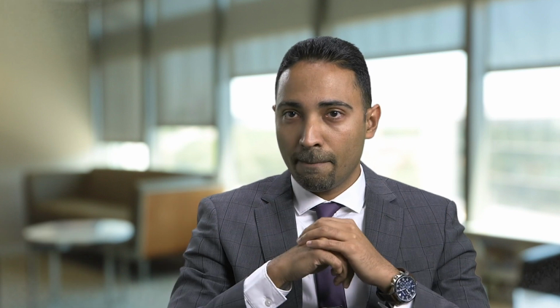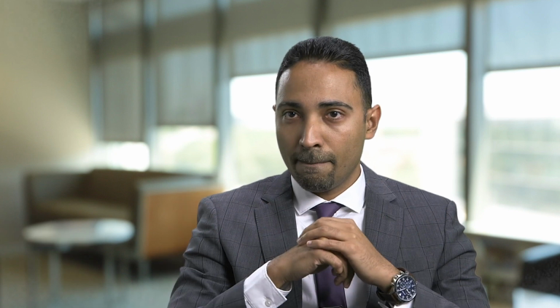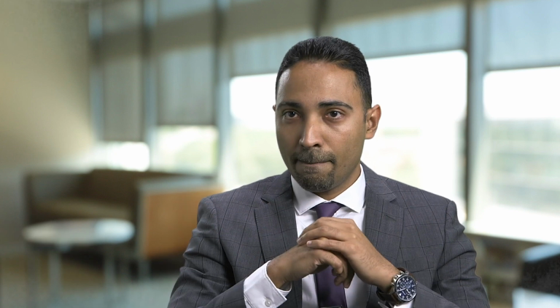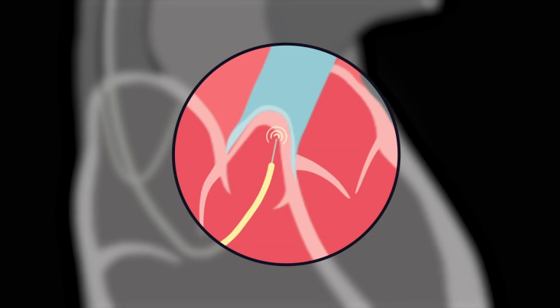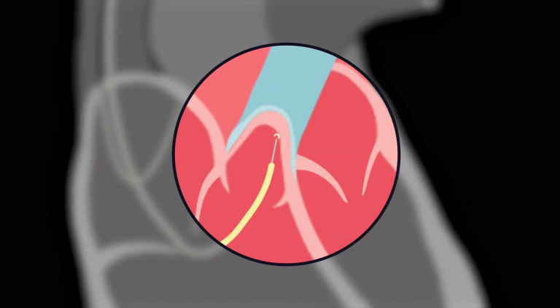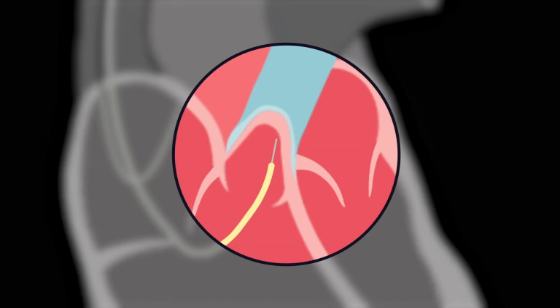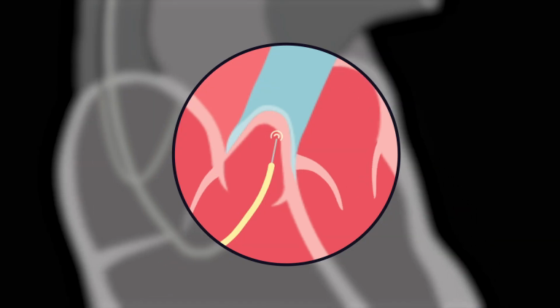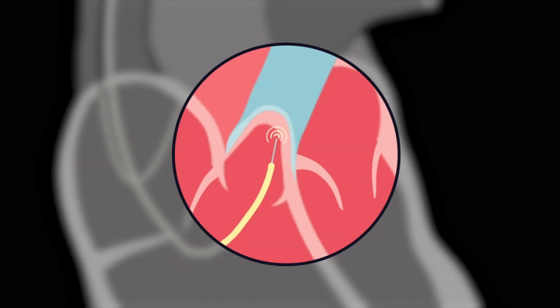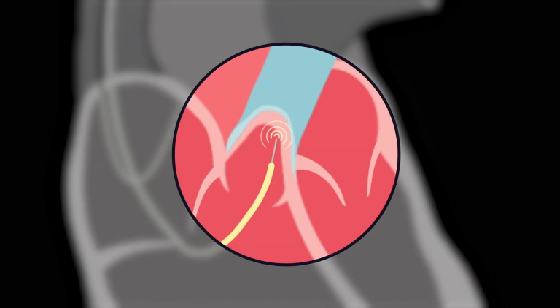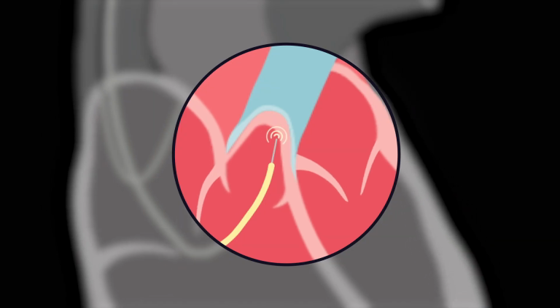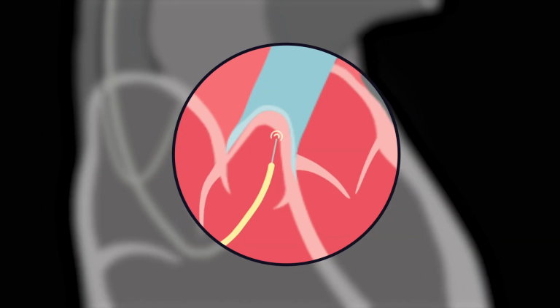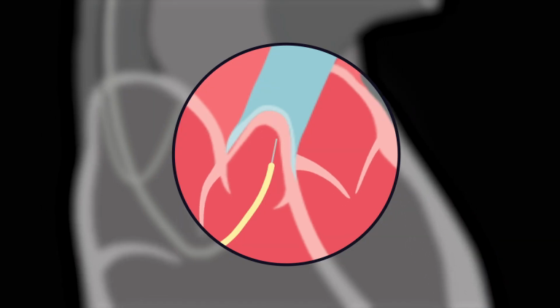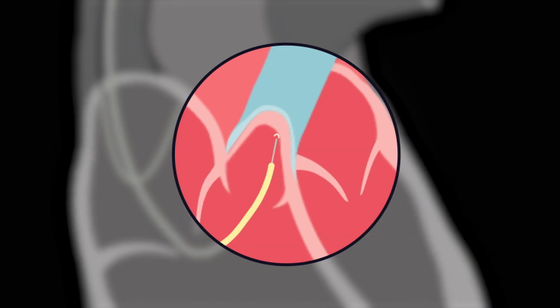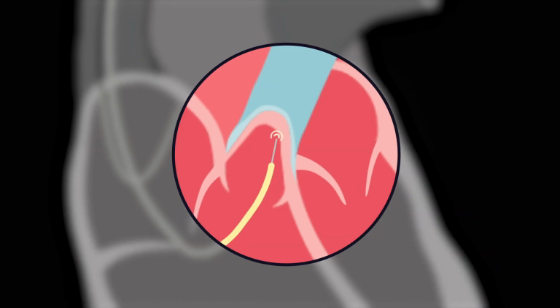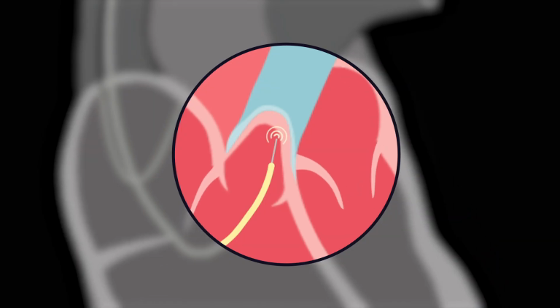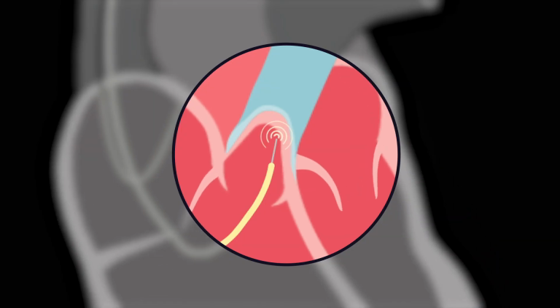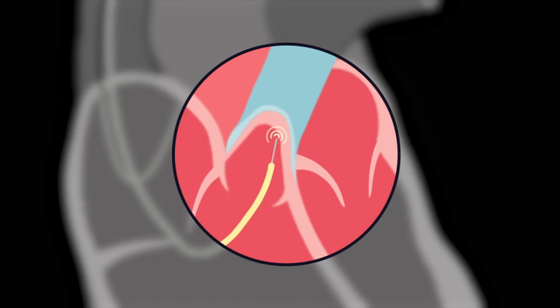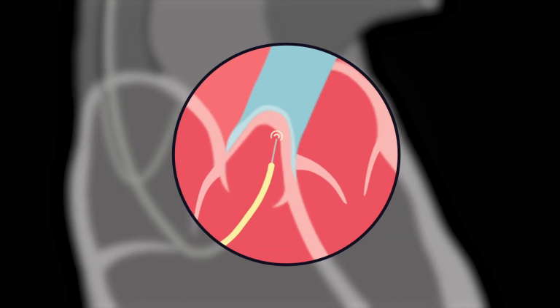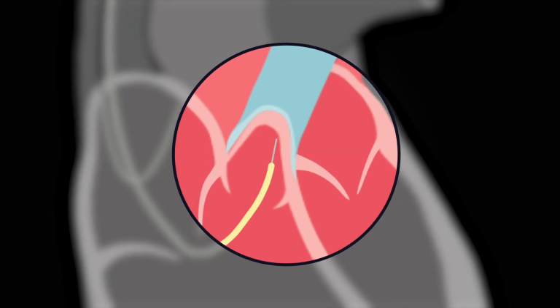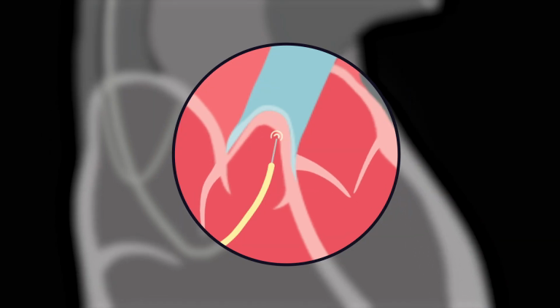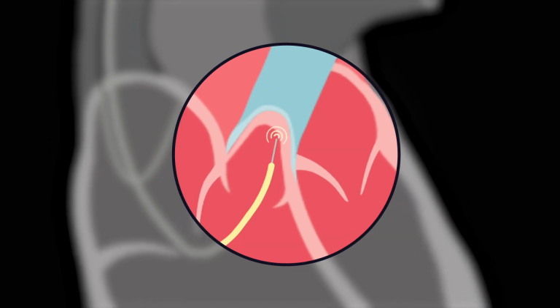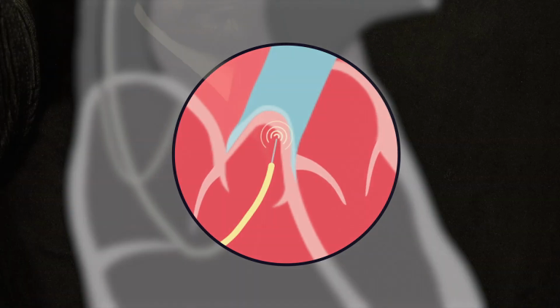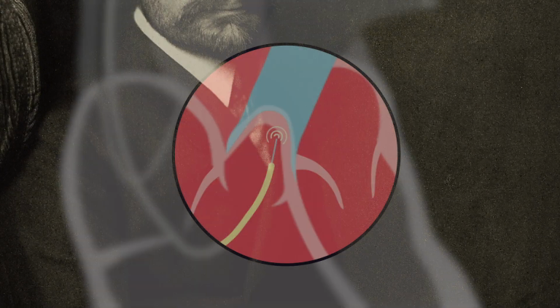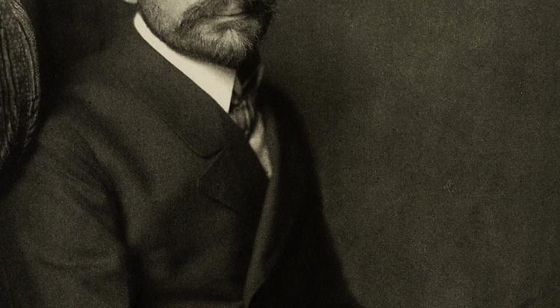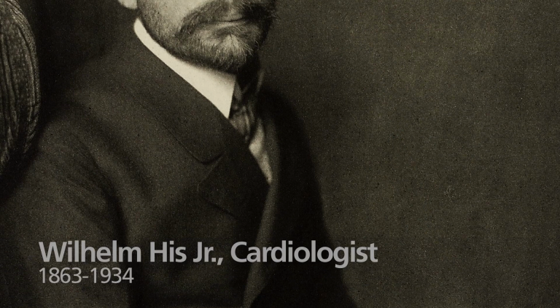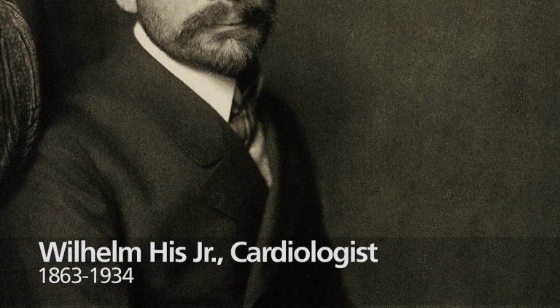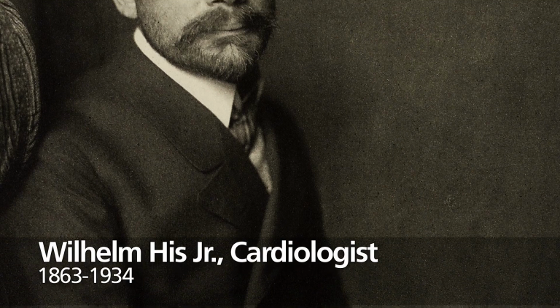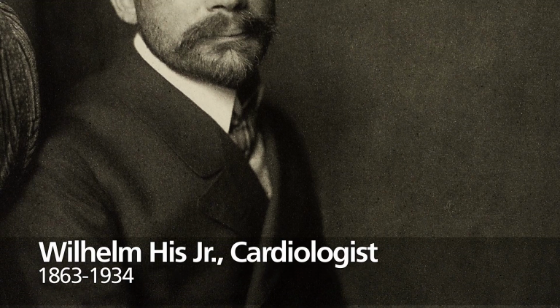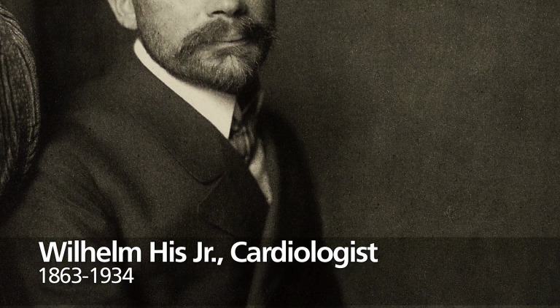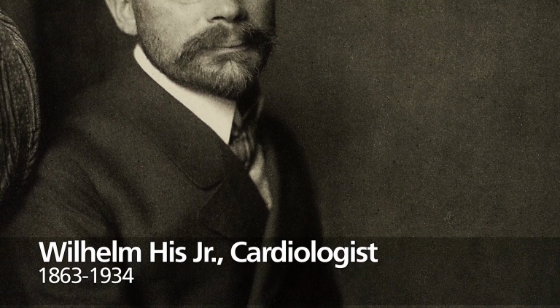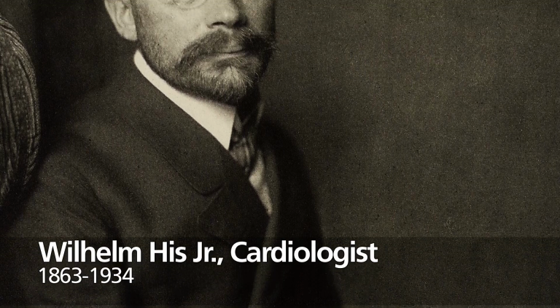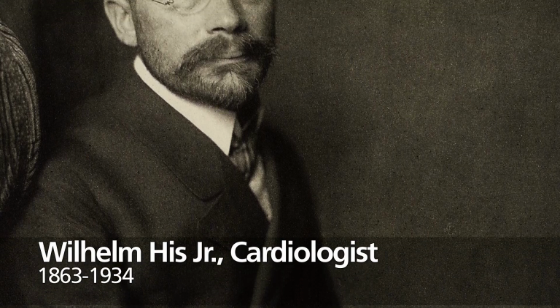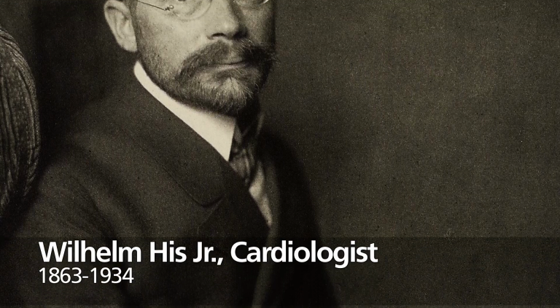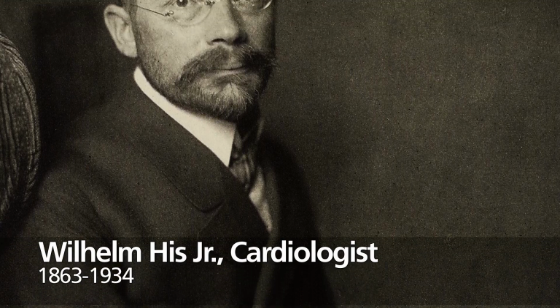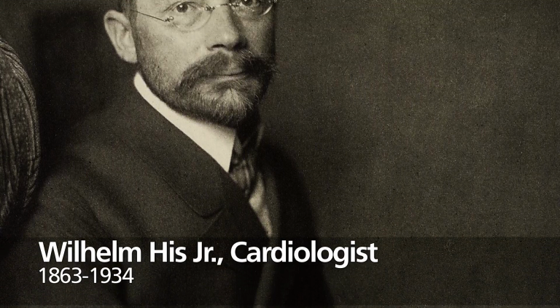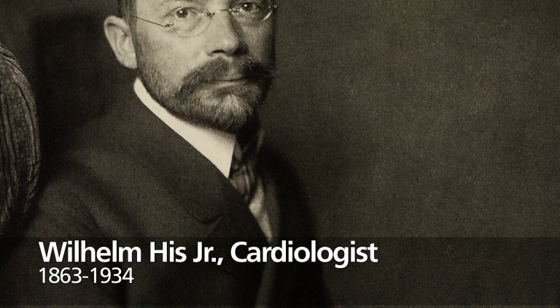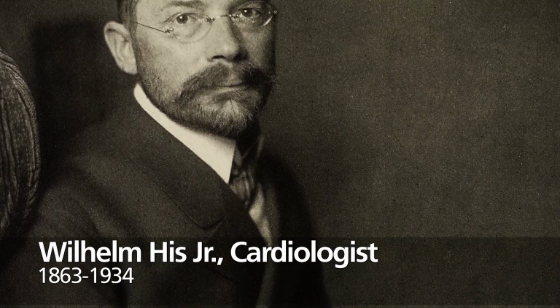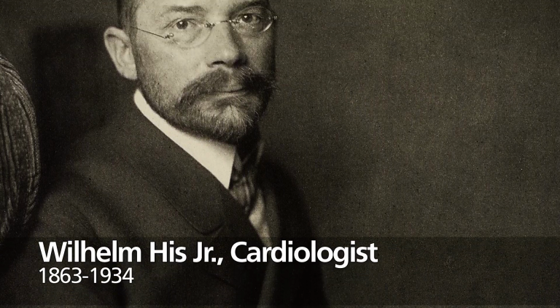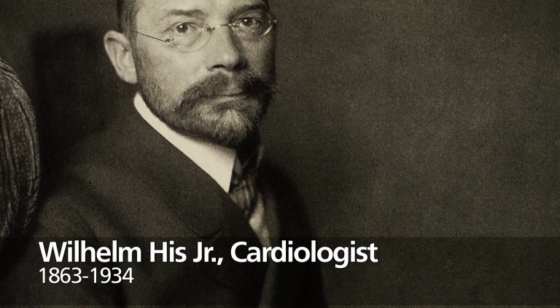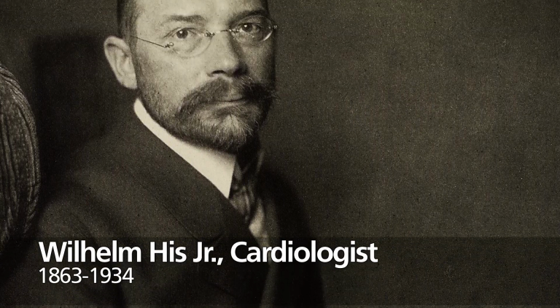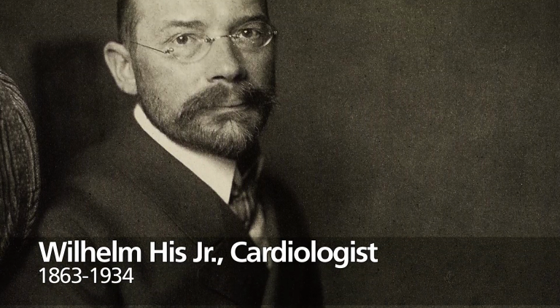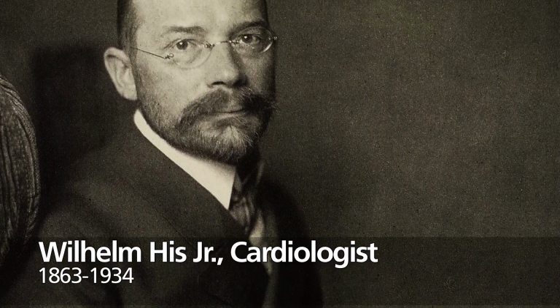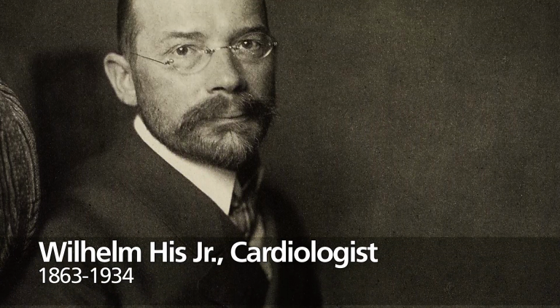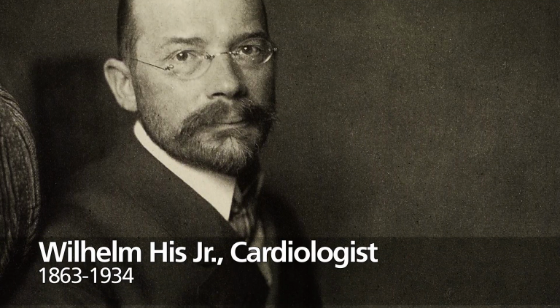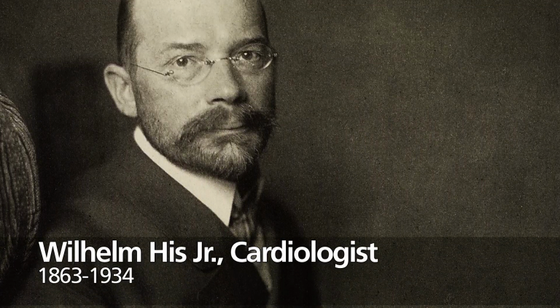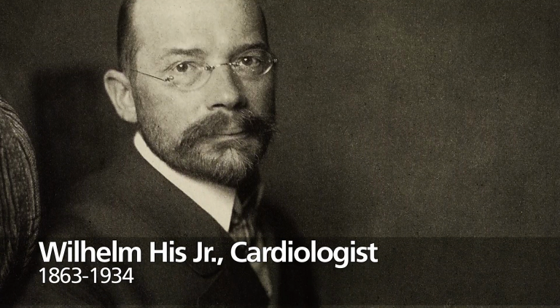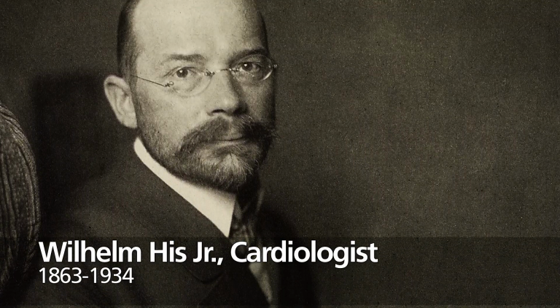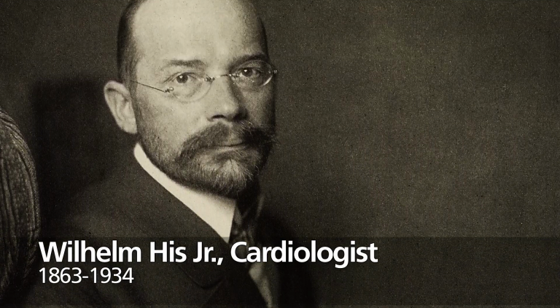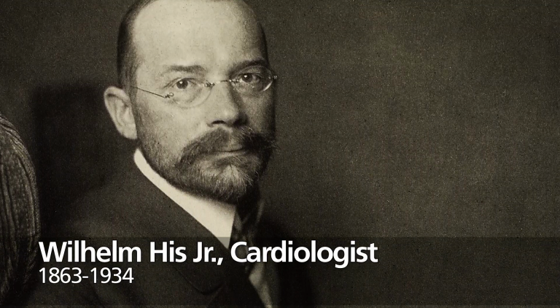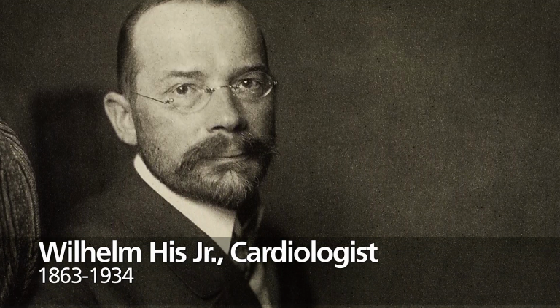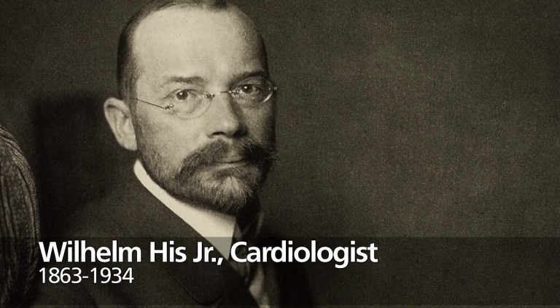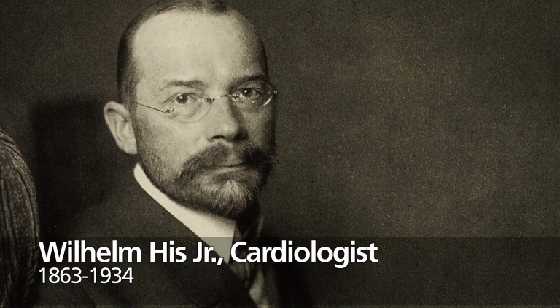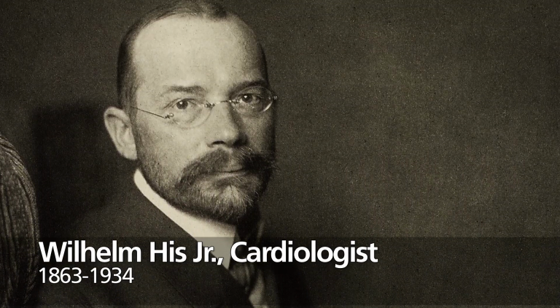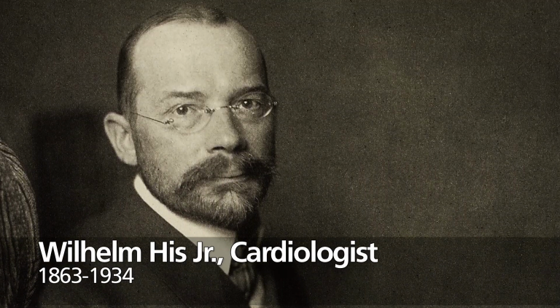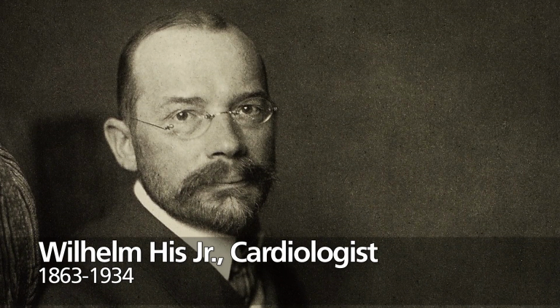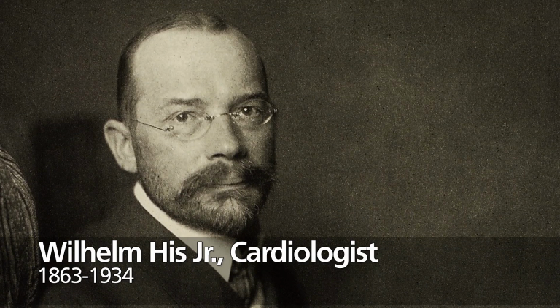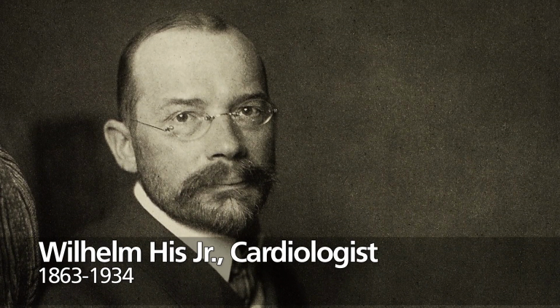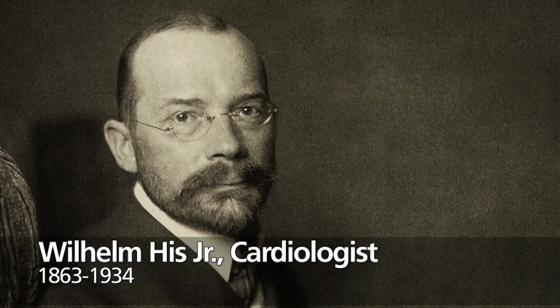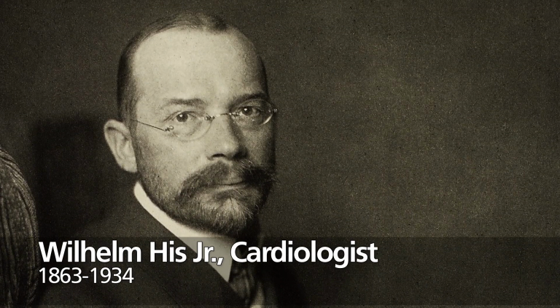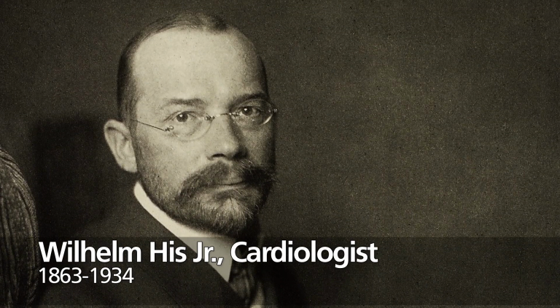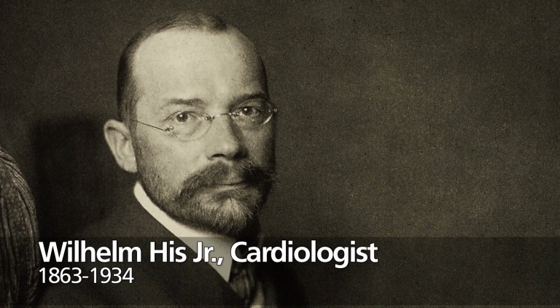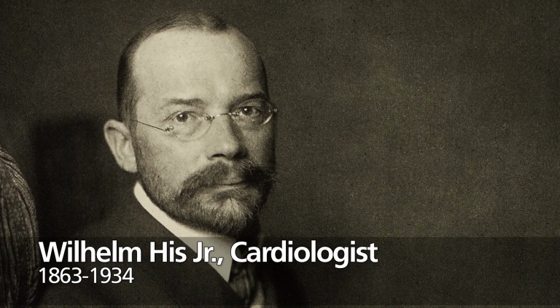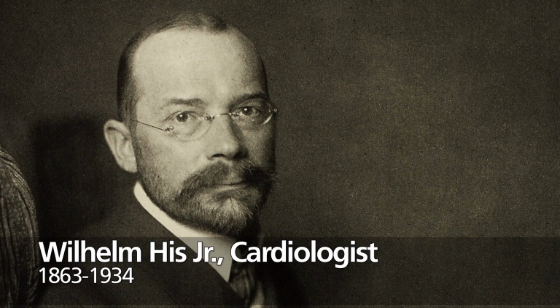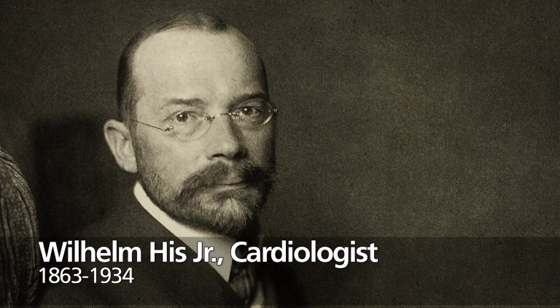The Bundle of His was named after Wilhelm Hiss, who was a famous cardiologist that originally described the structure within the heart.